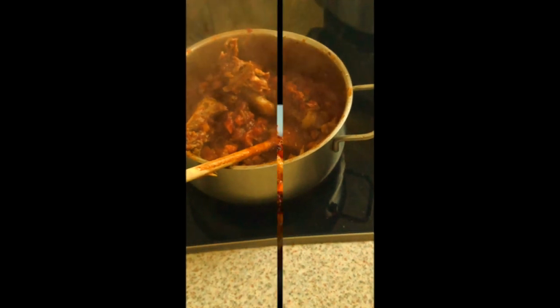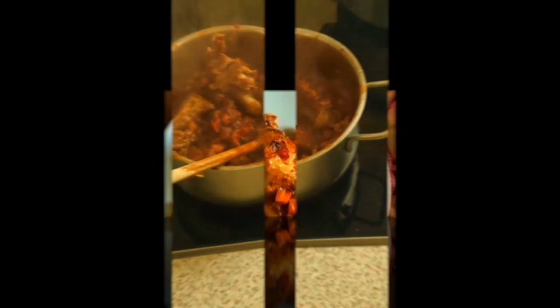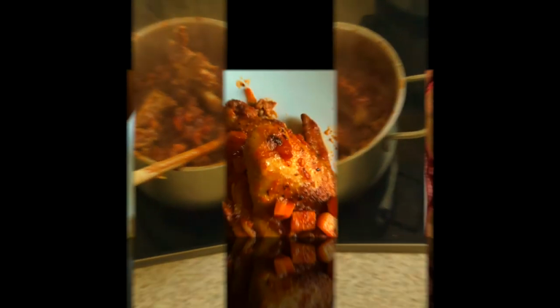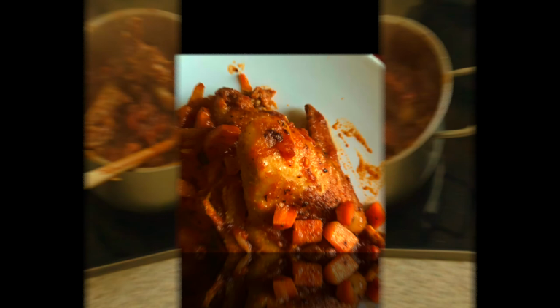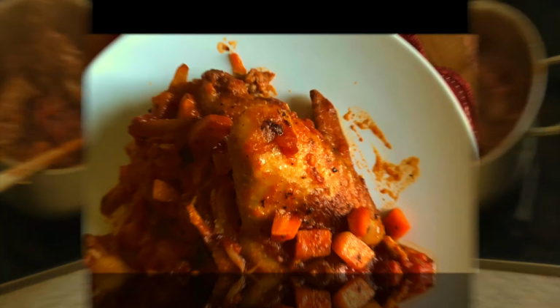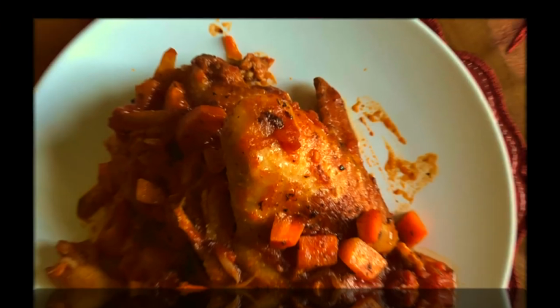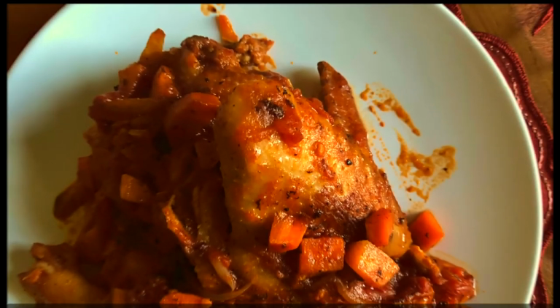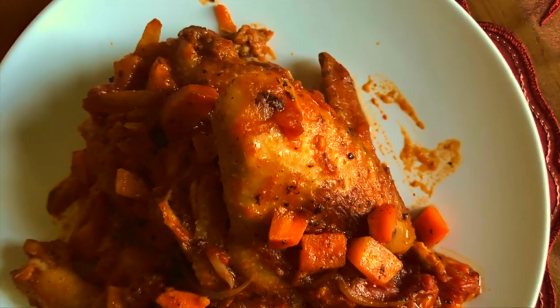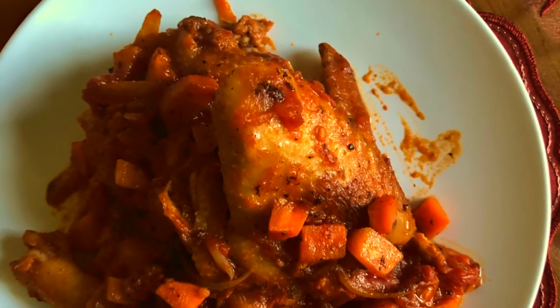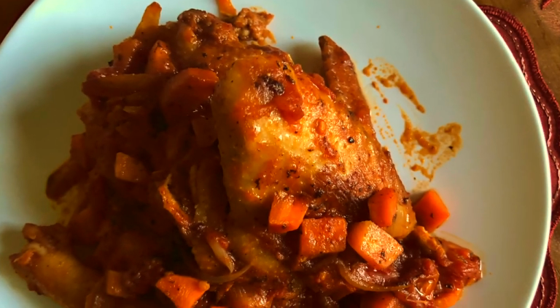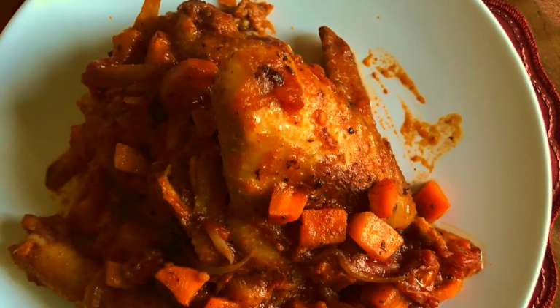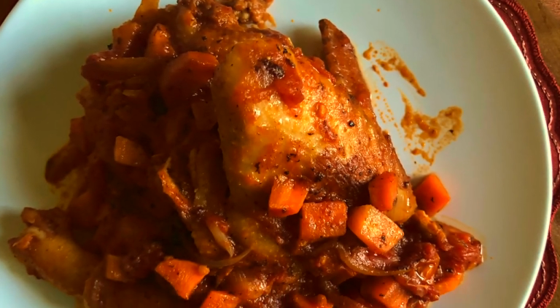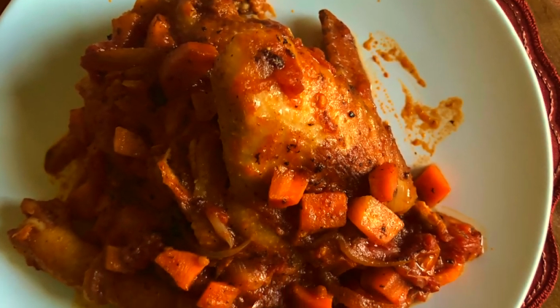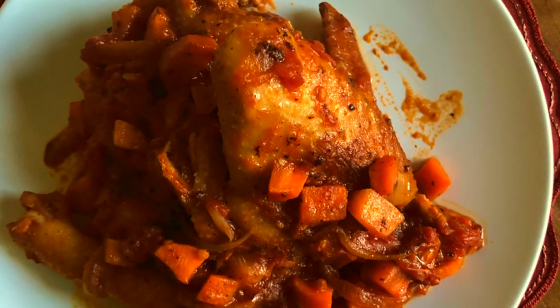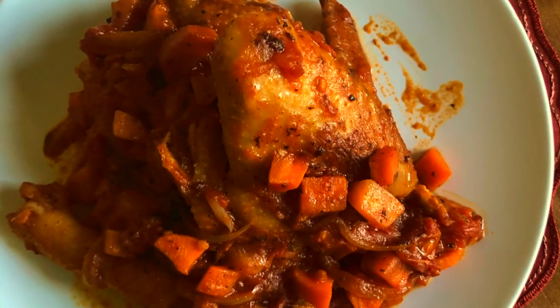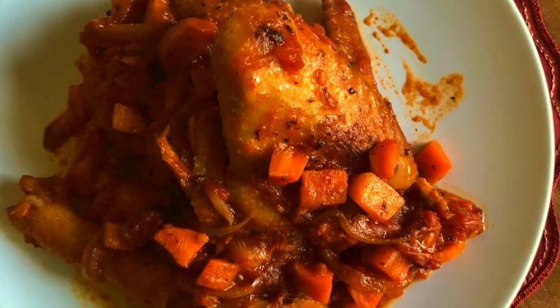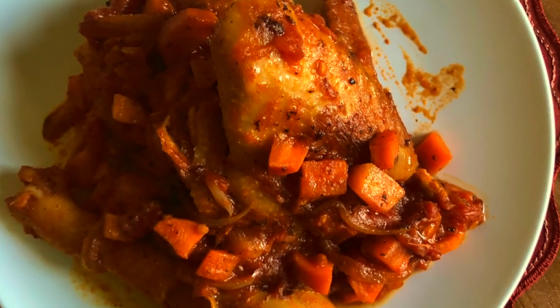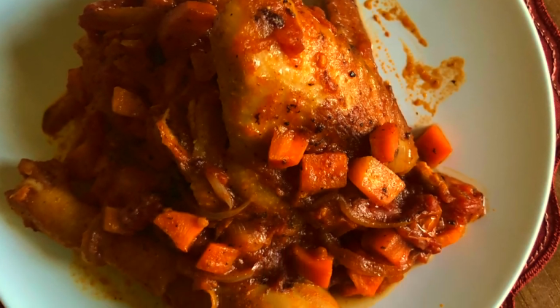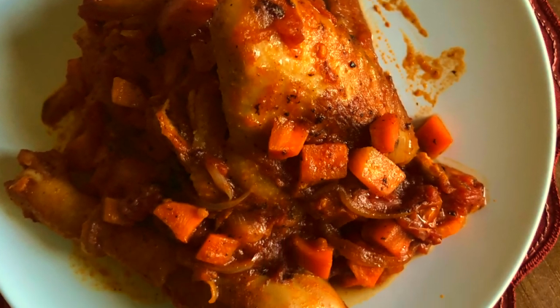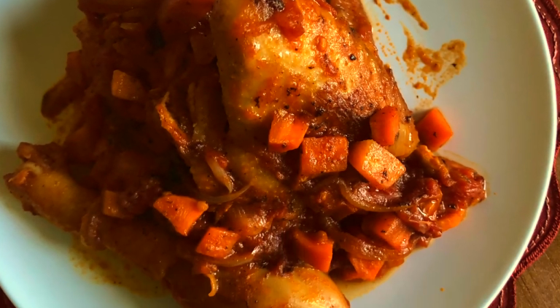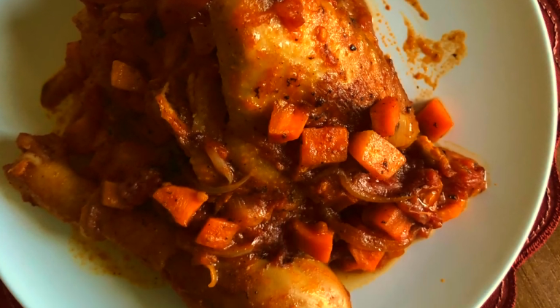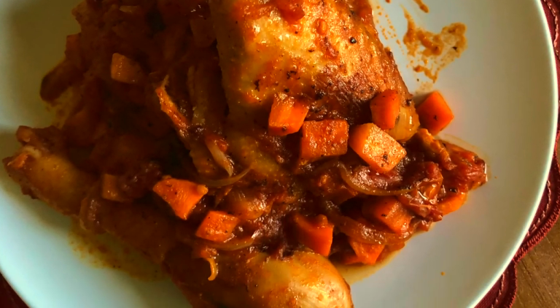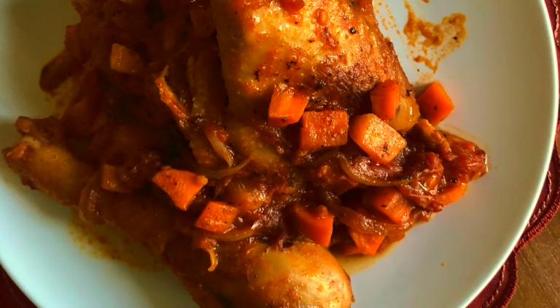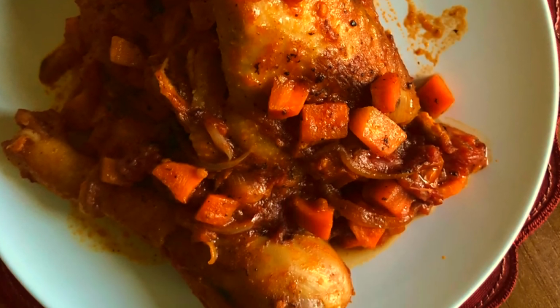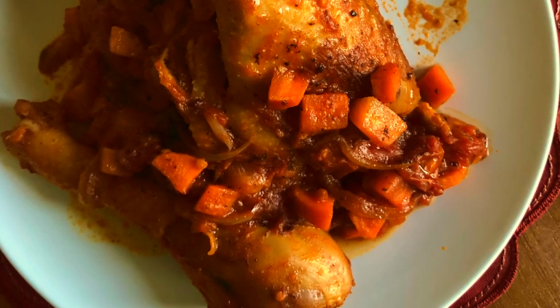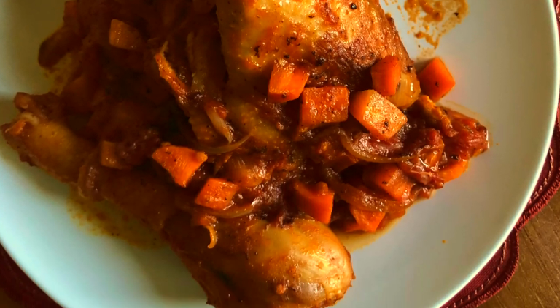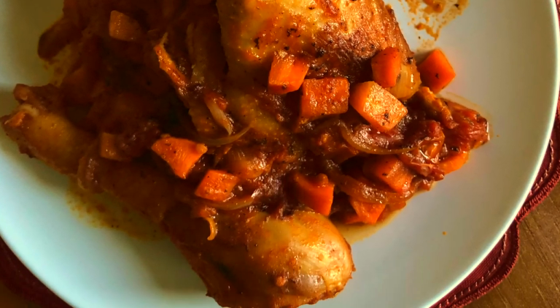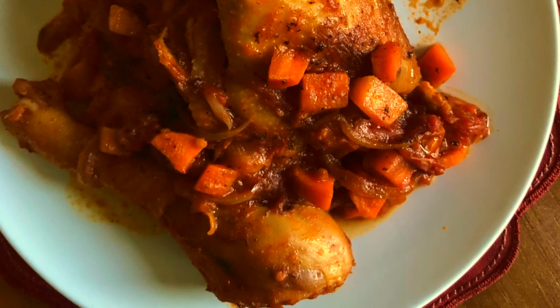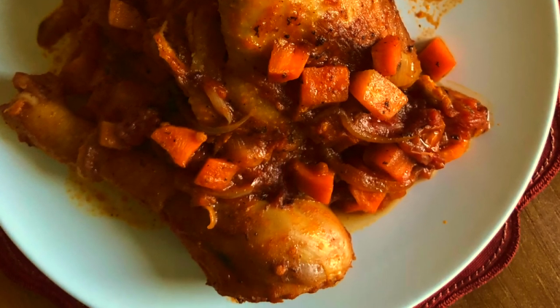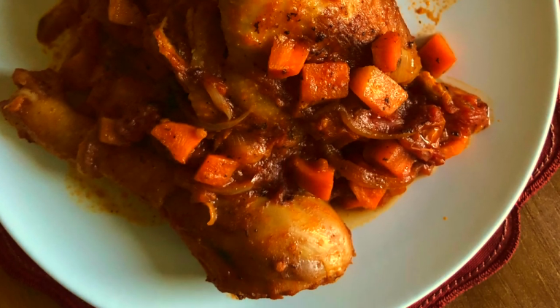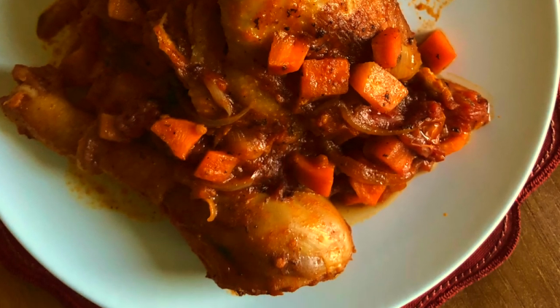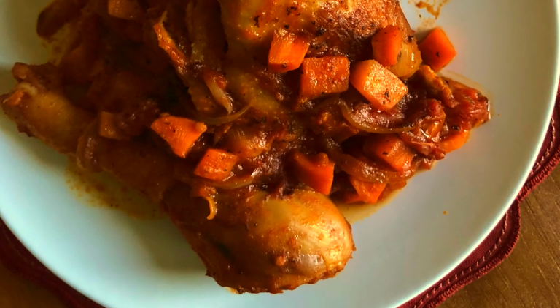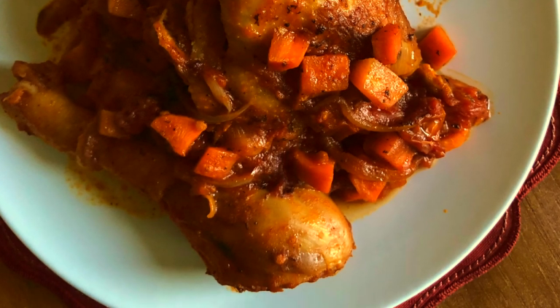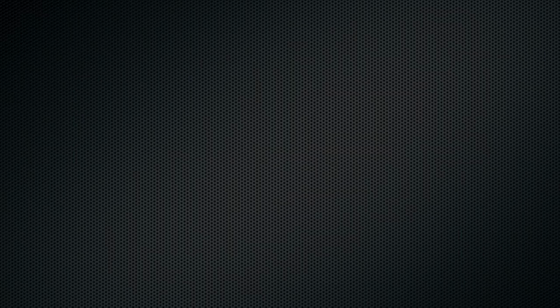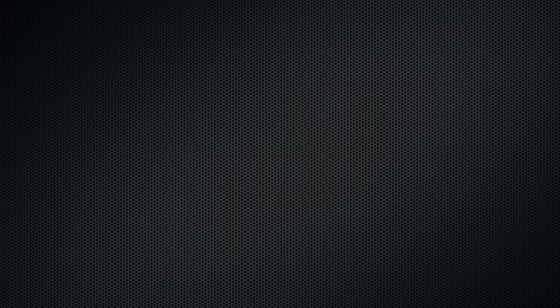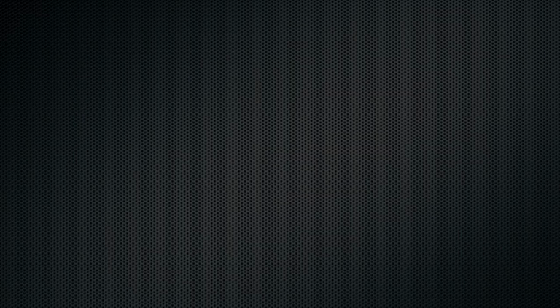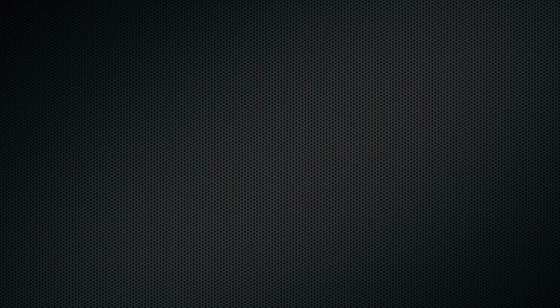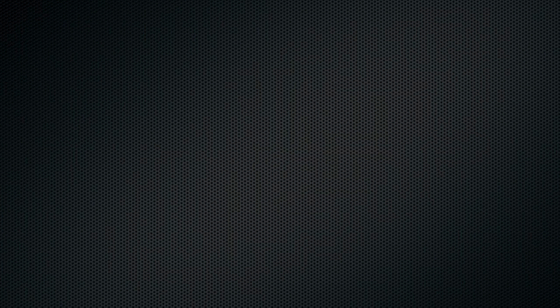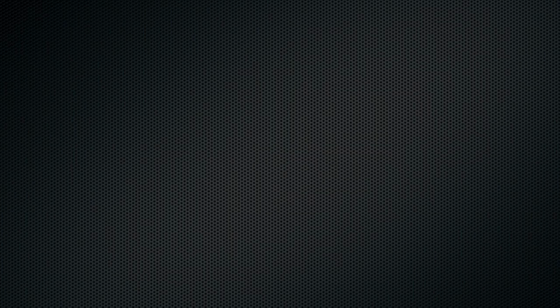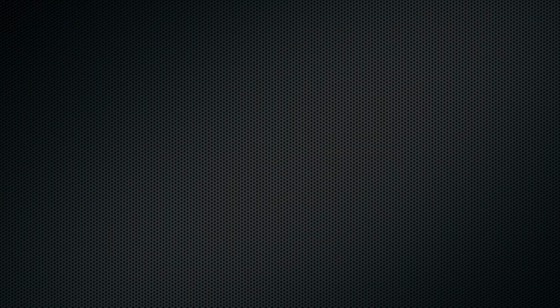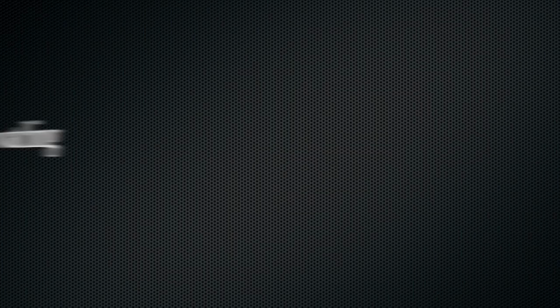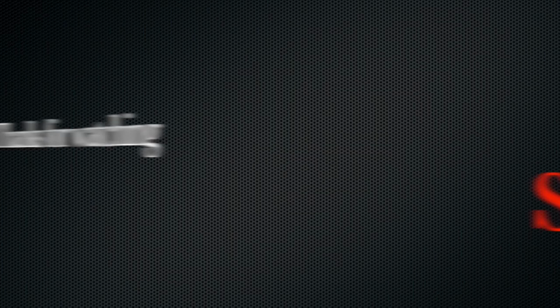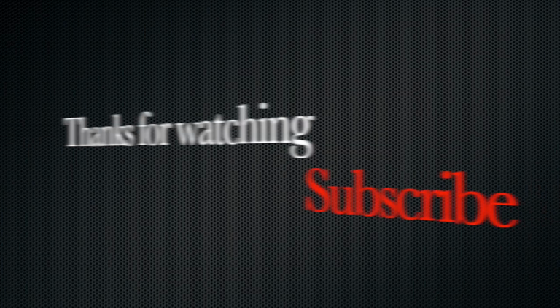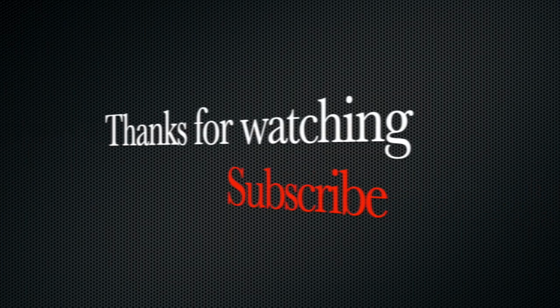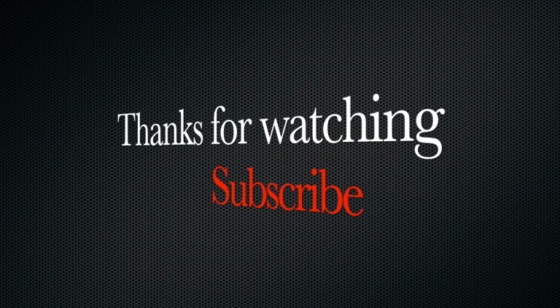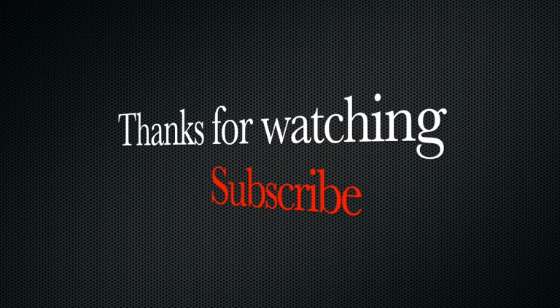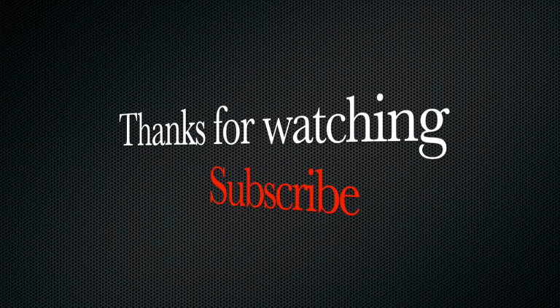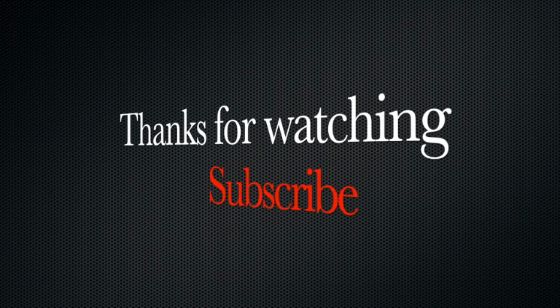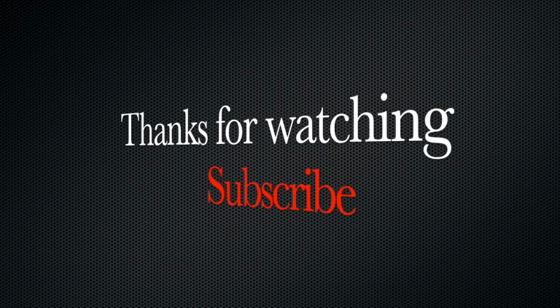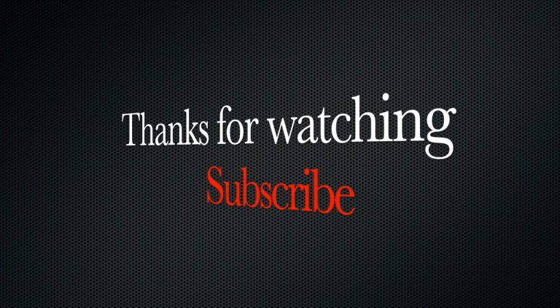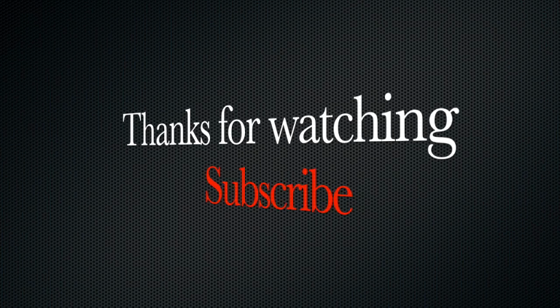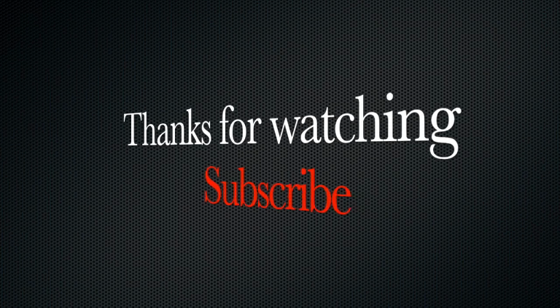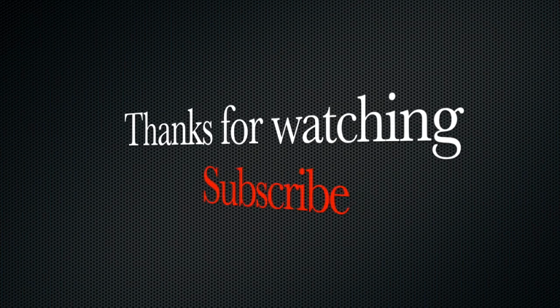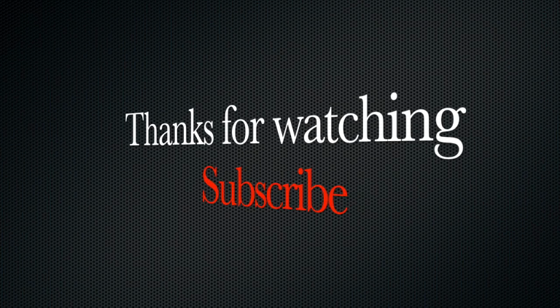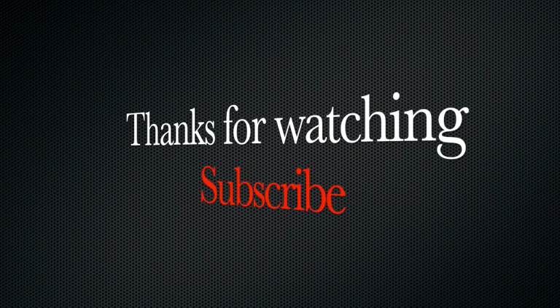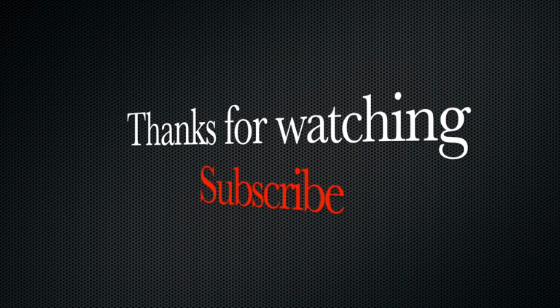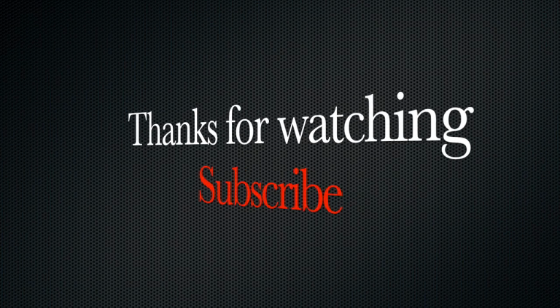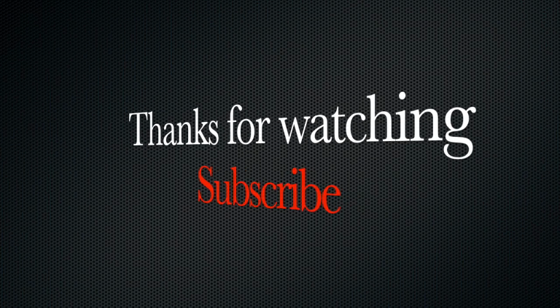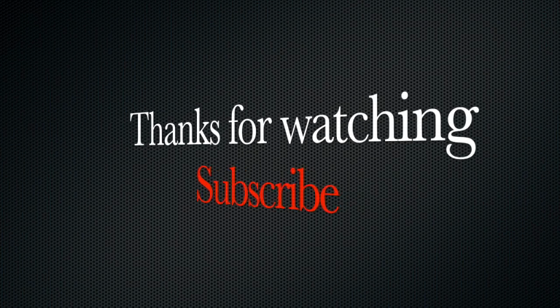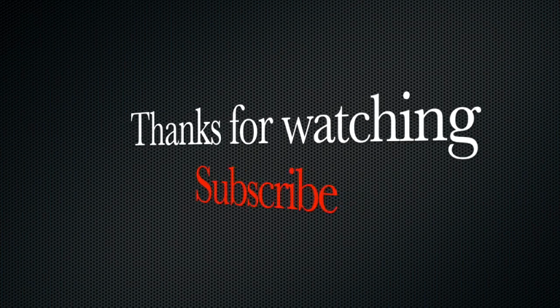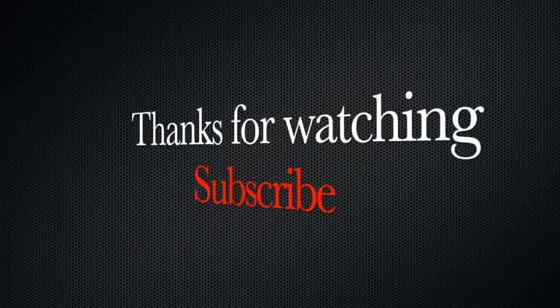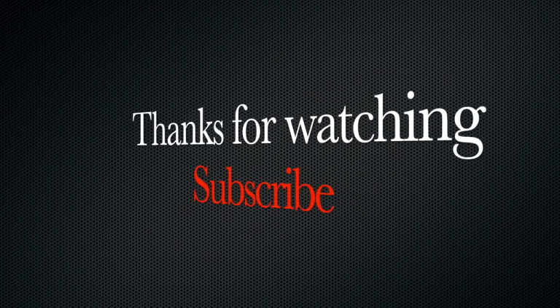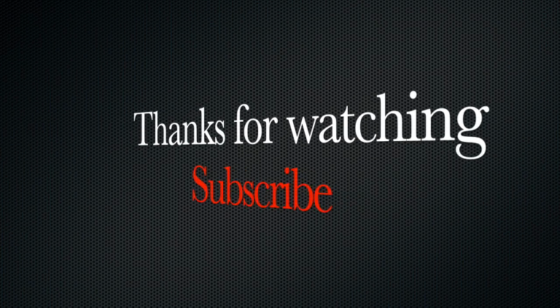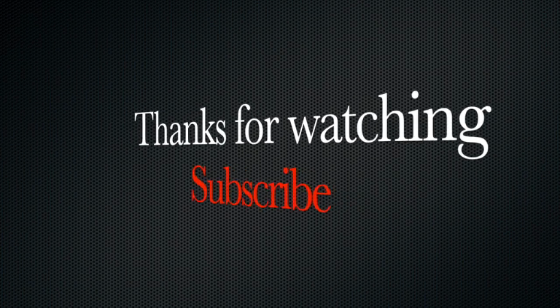And this is how it has turned out! Thank you for watching — please subscribe. Ciao!